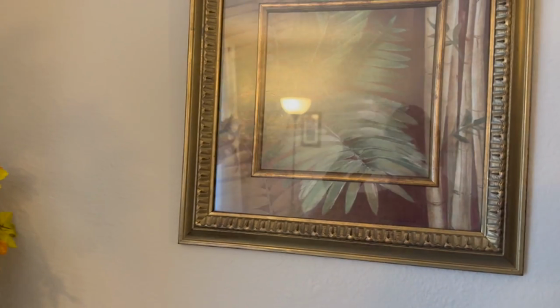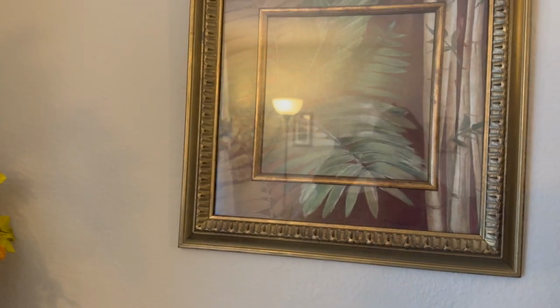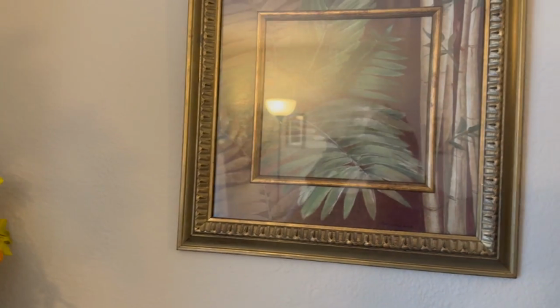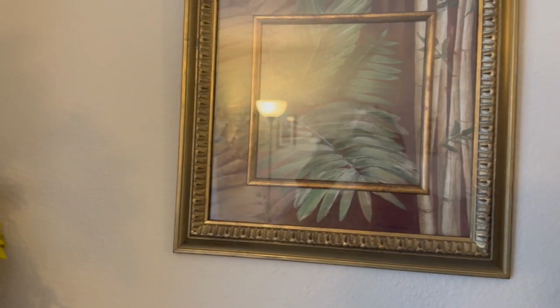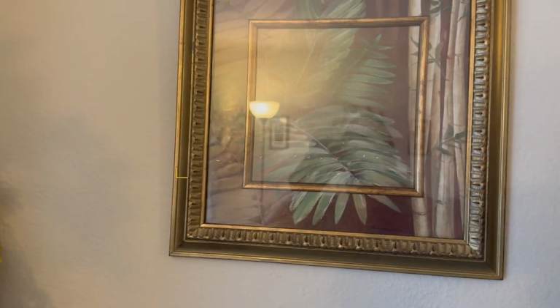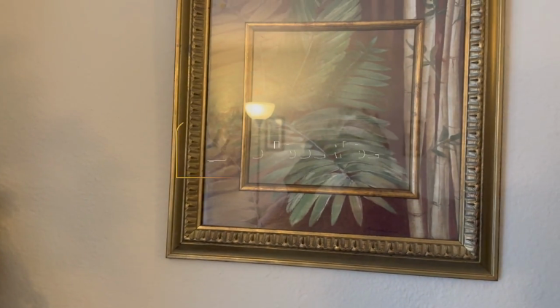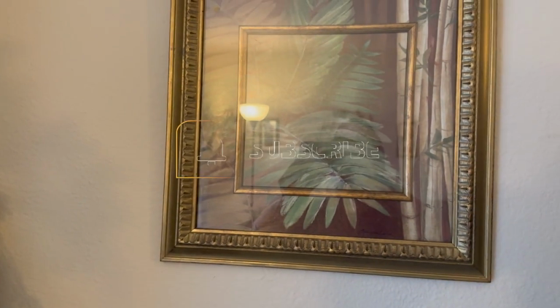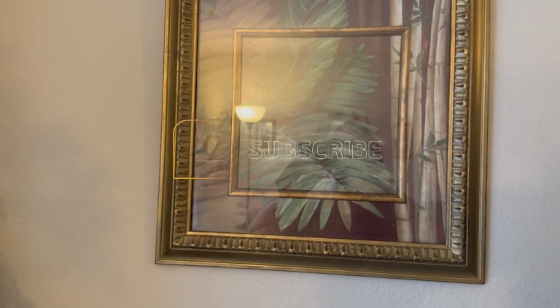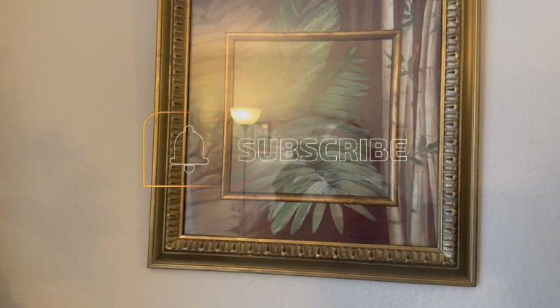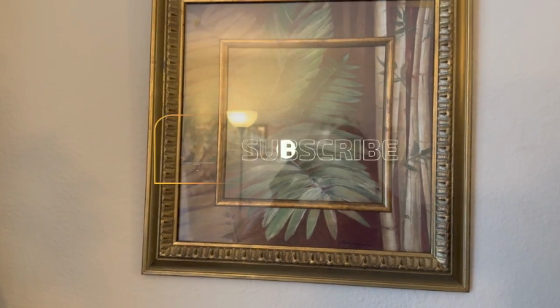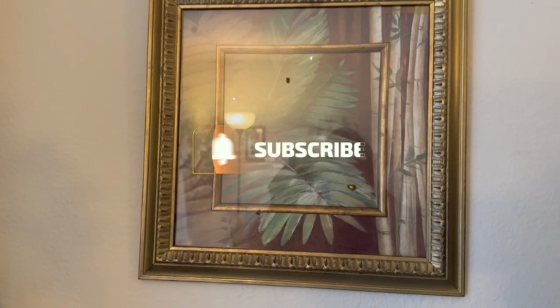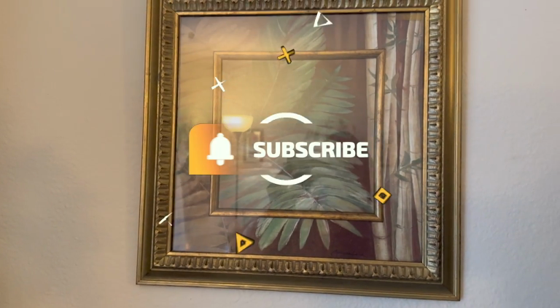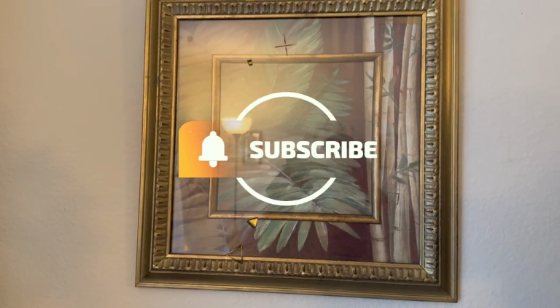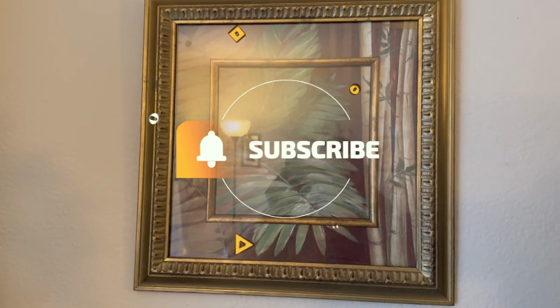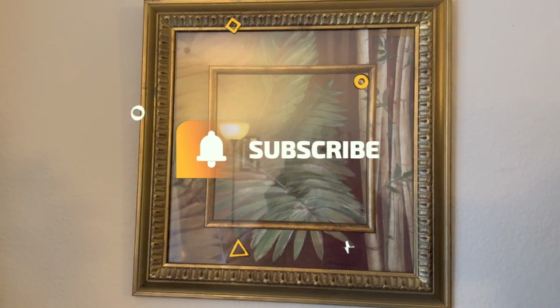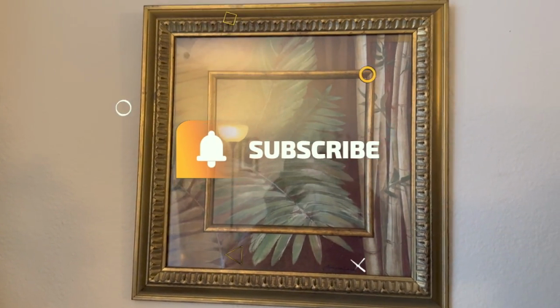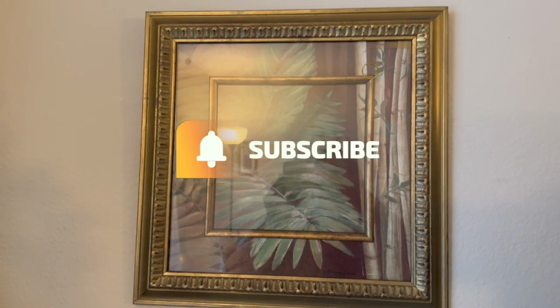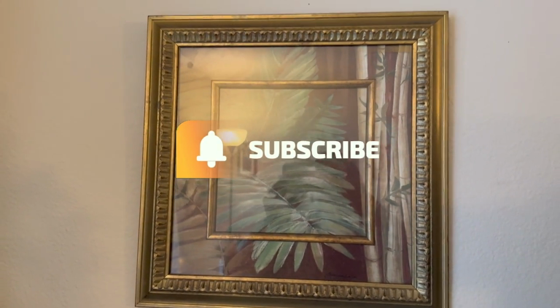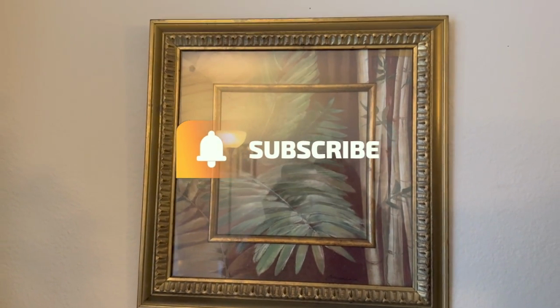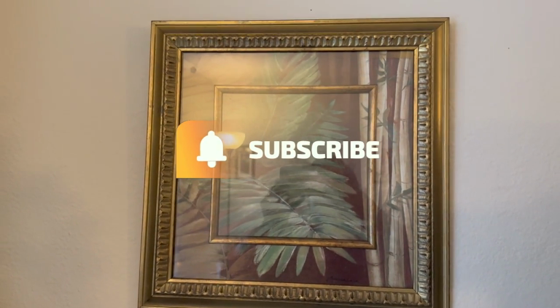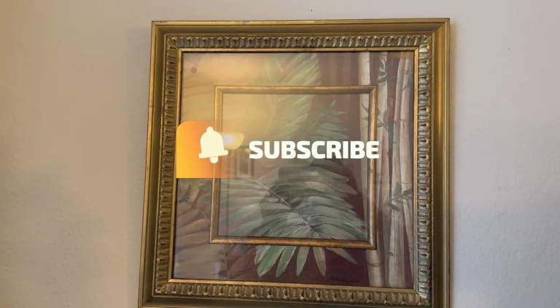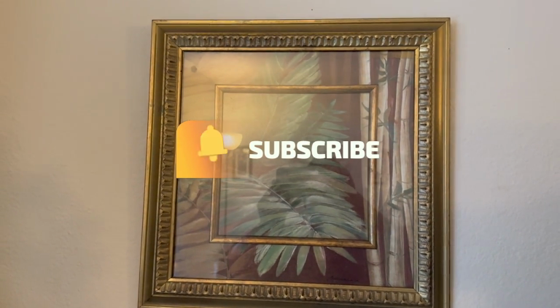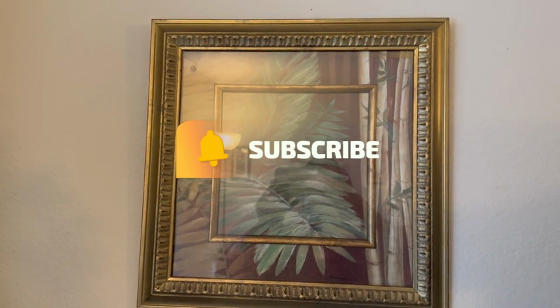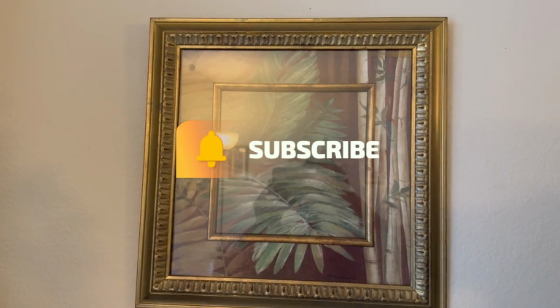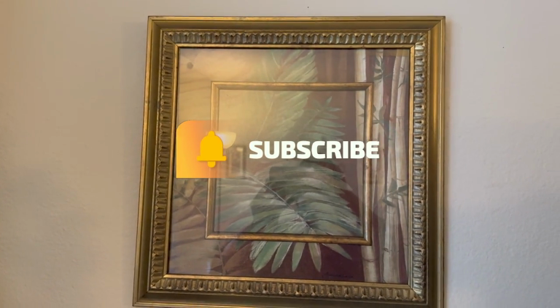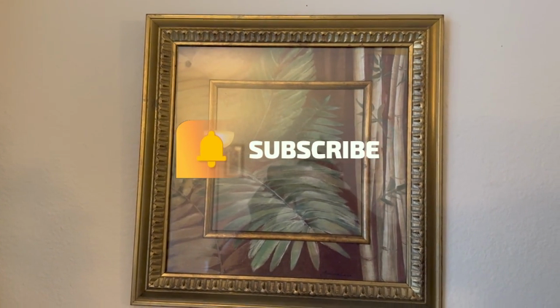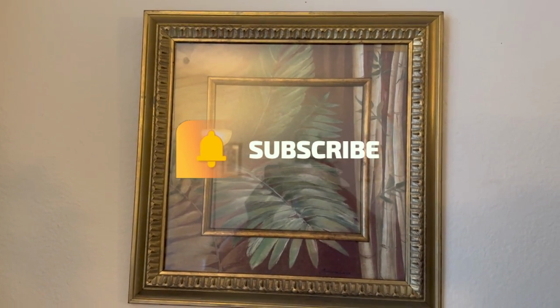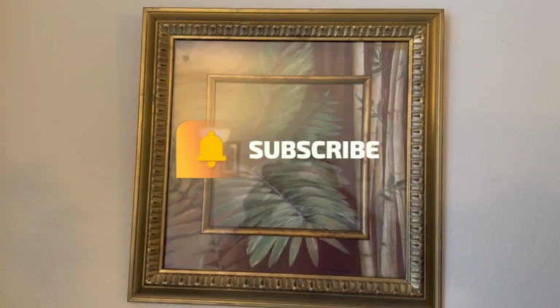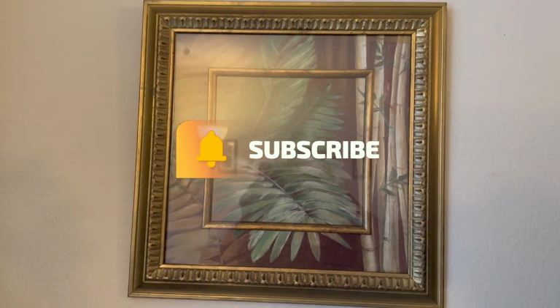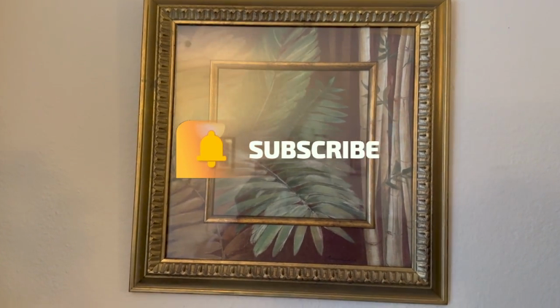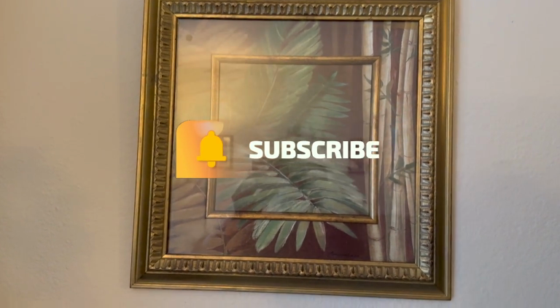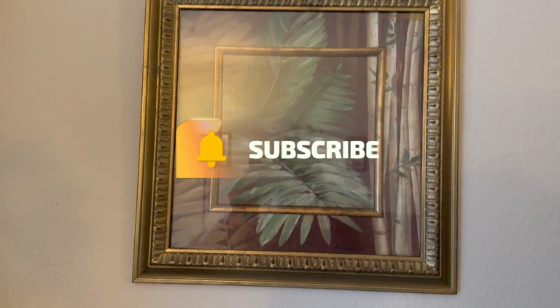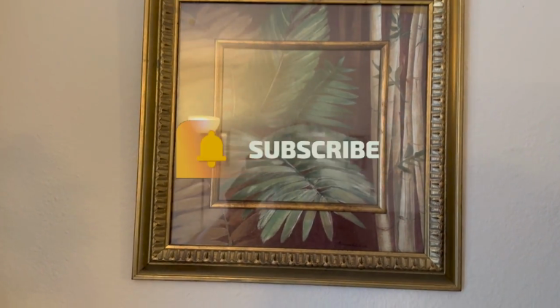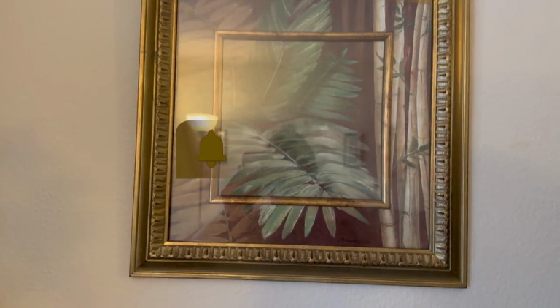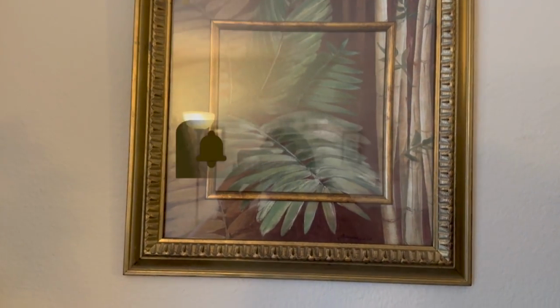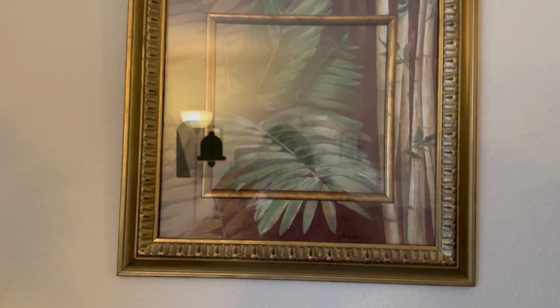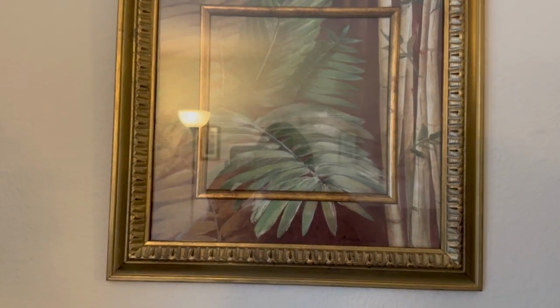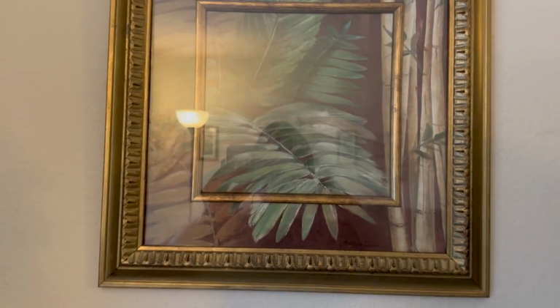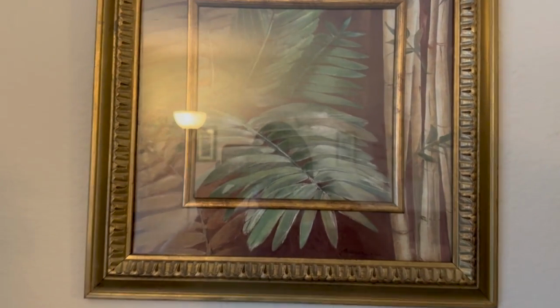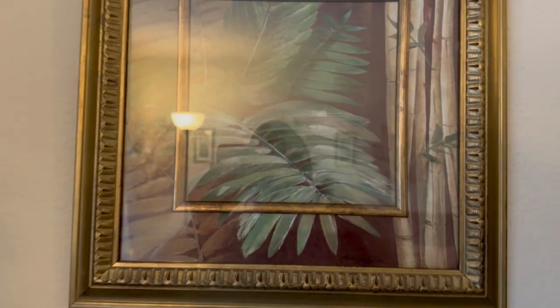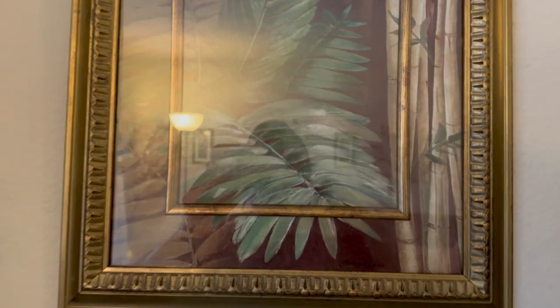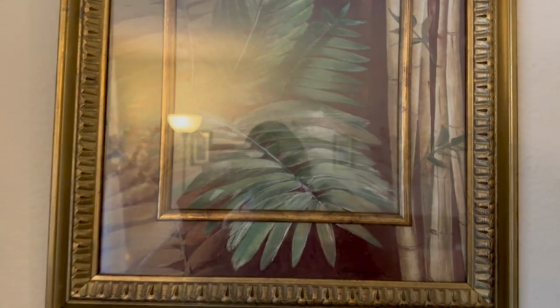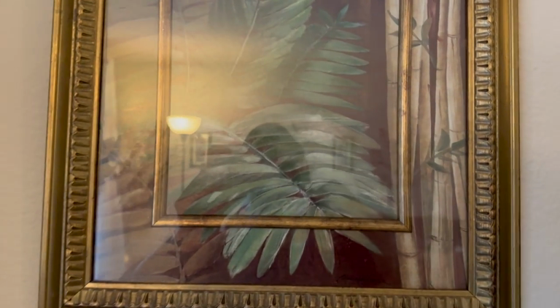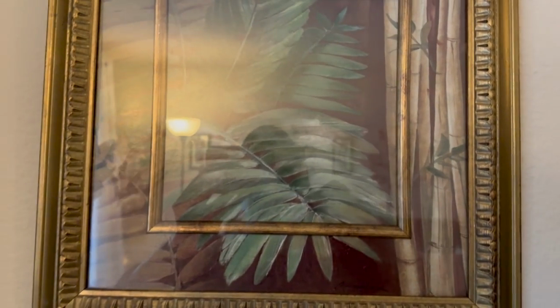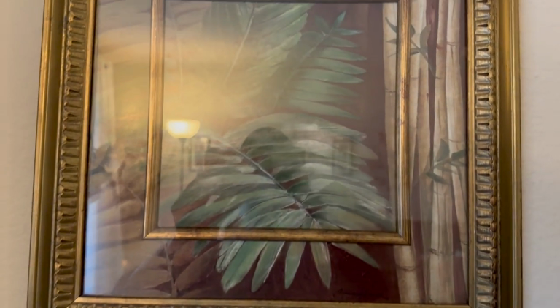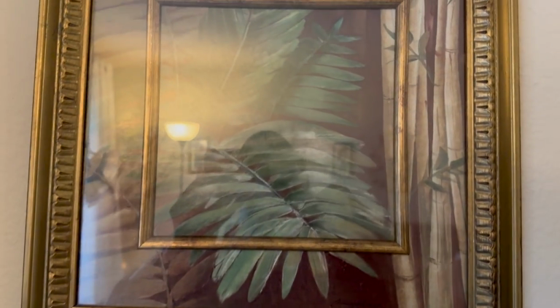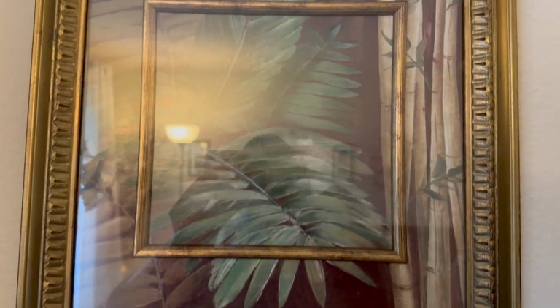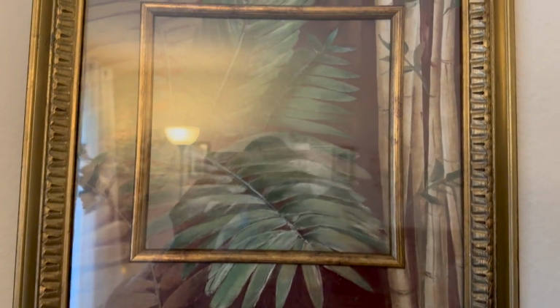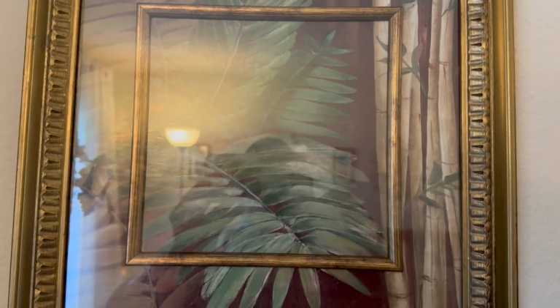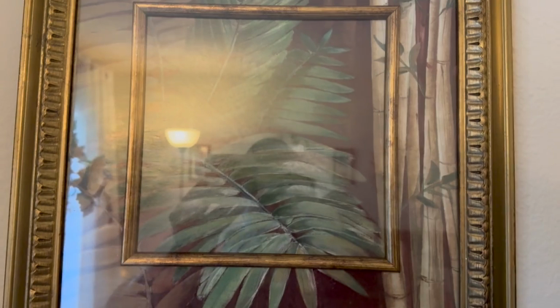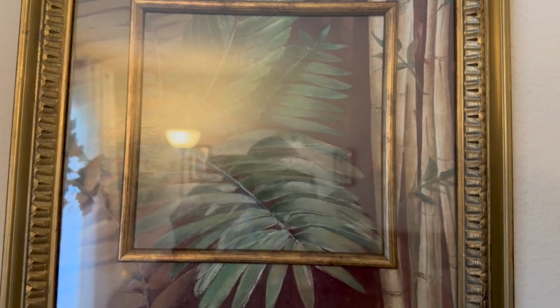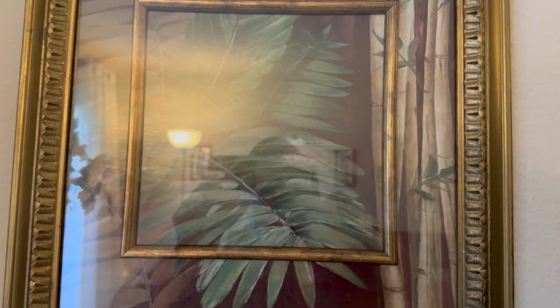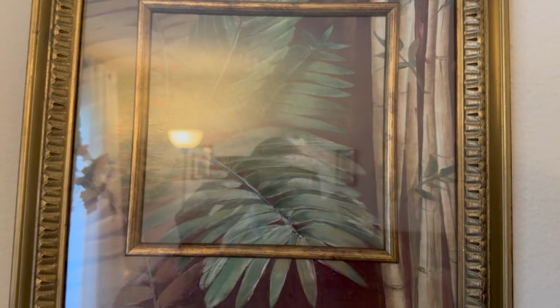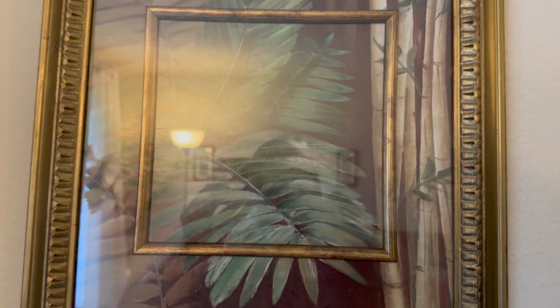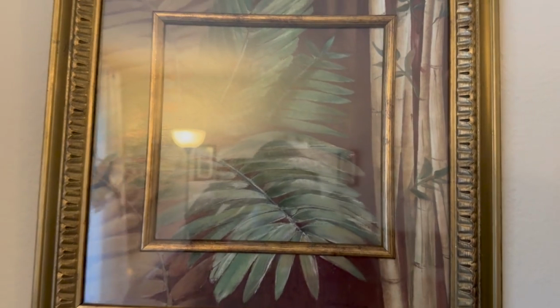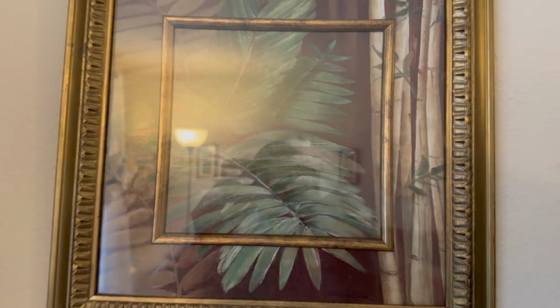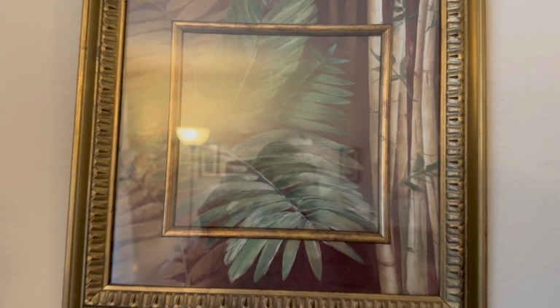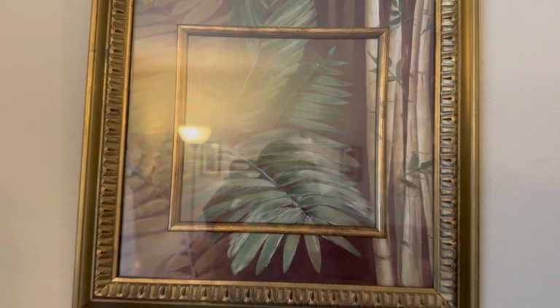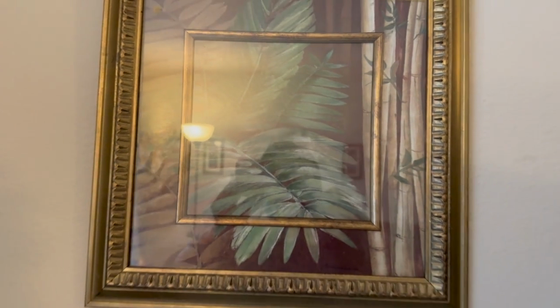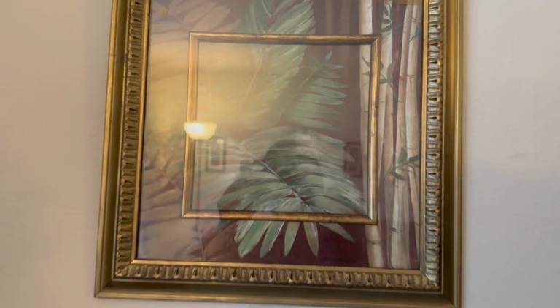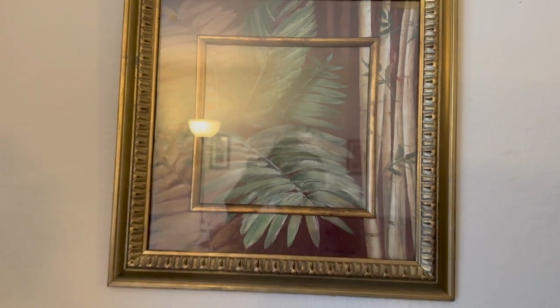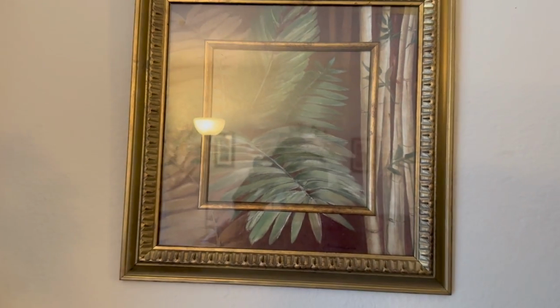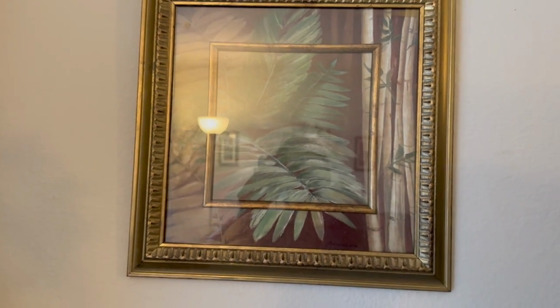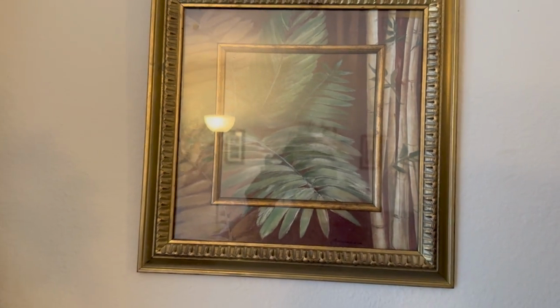I usually keep this picture in my downstairs bathroom but I just thought it would be really cute with the little leaves there to put it on the wall.